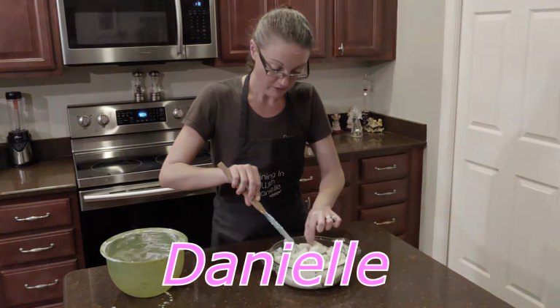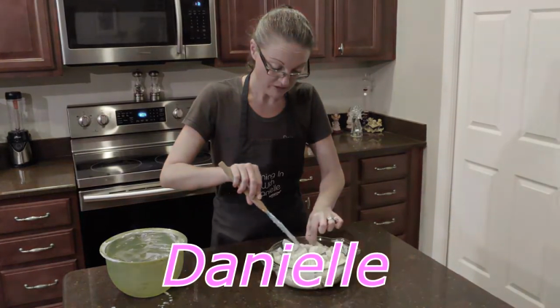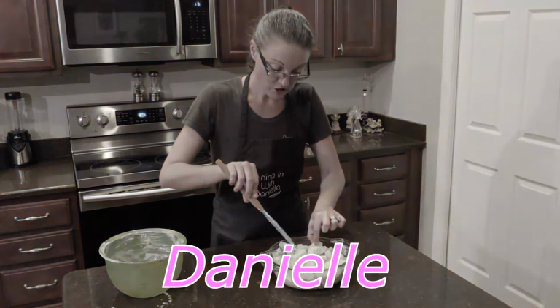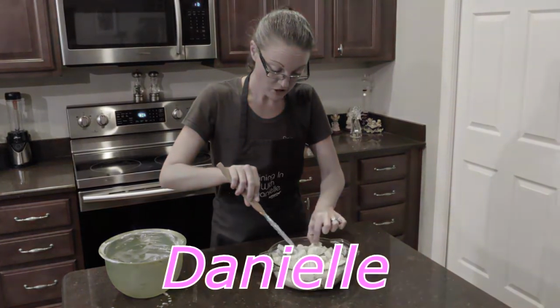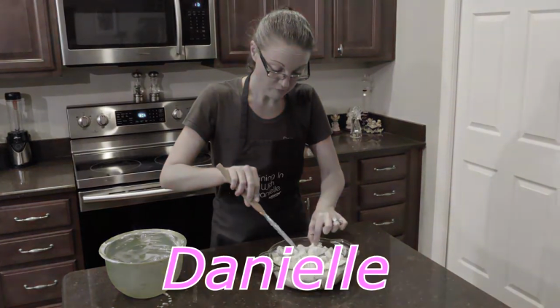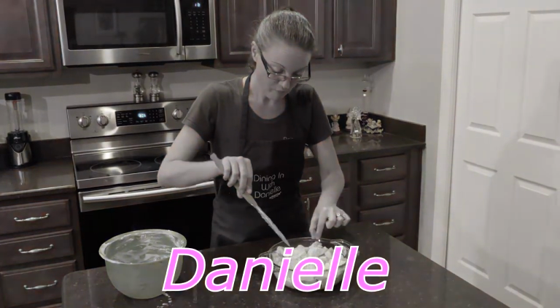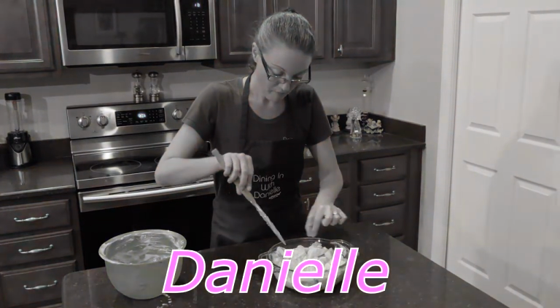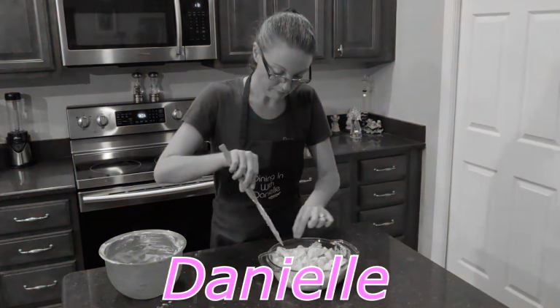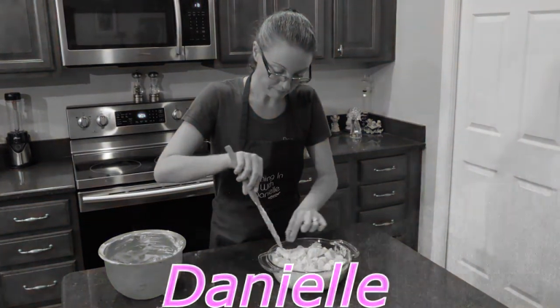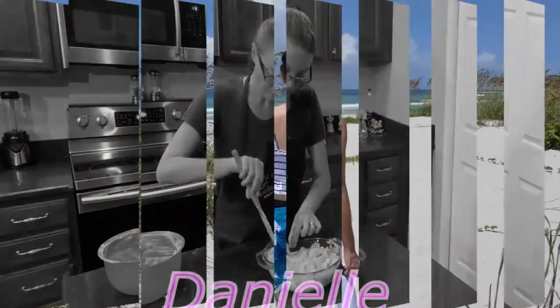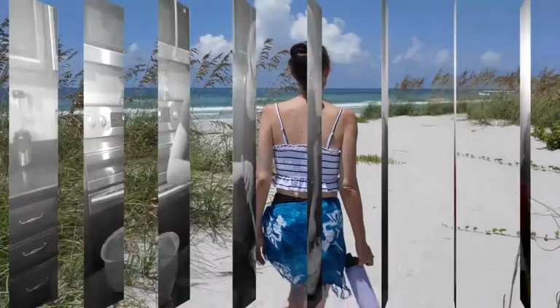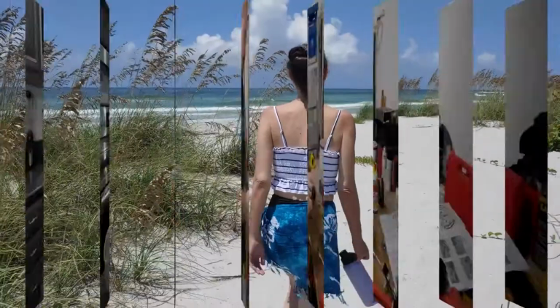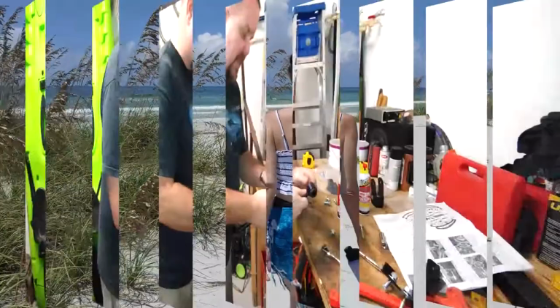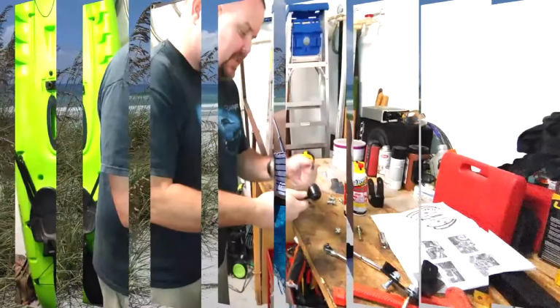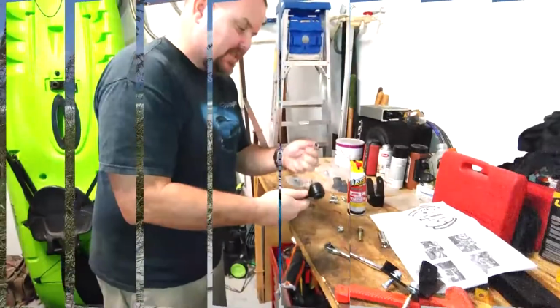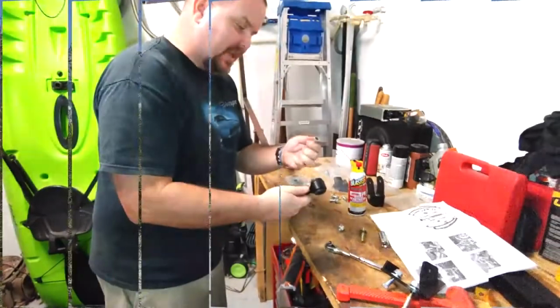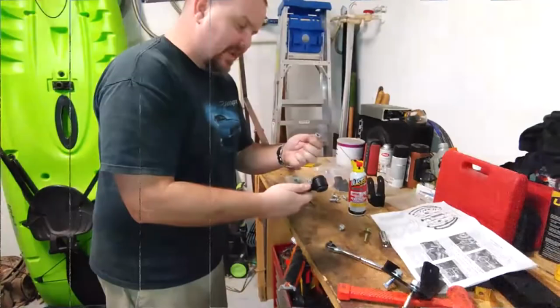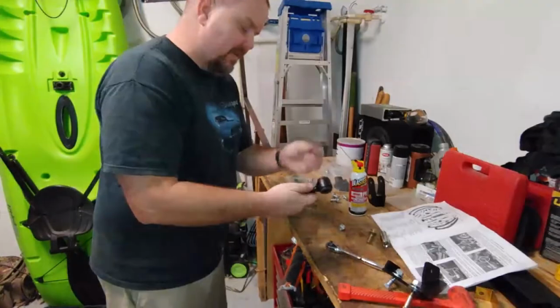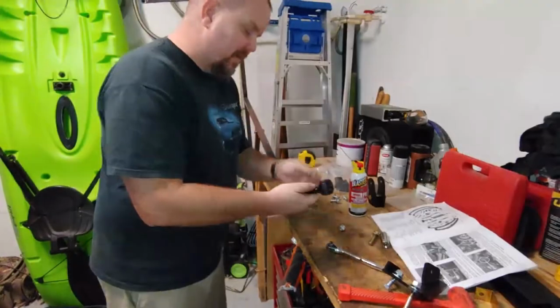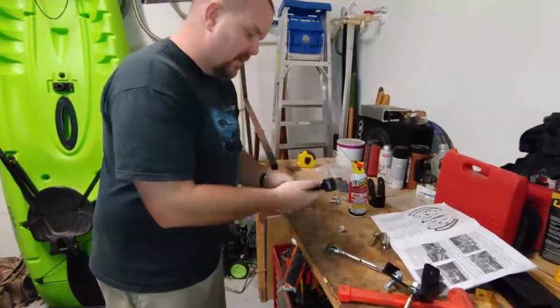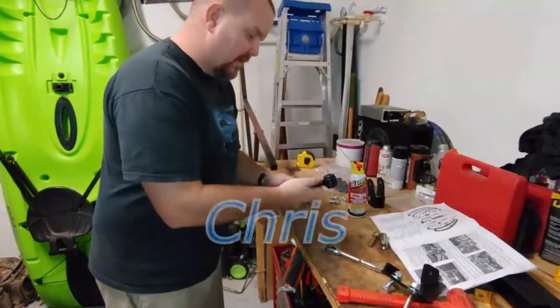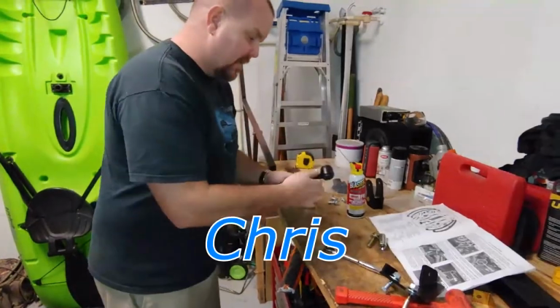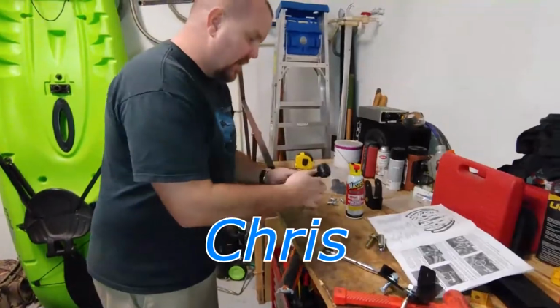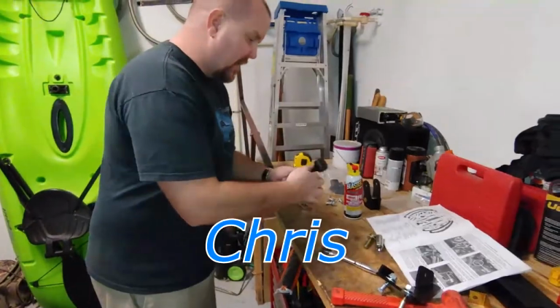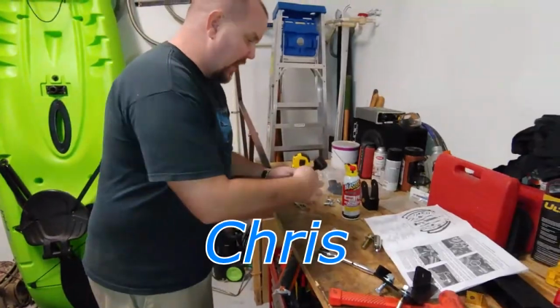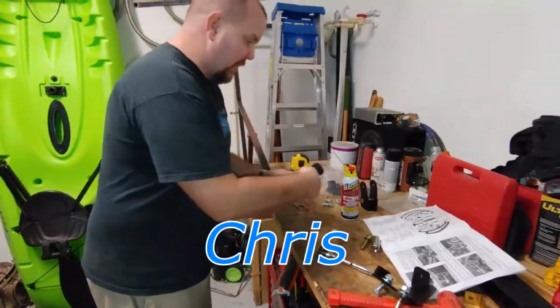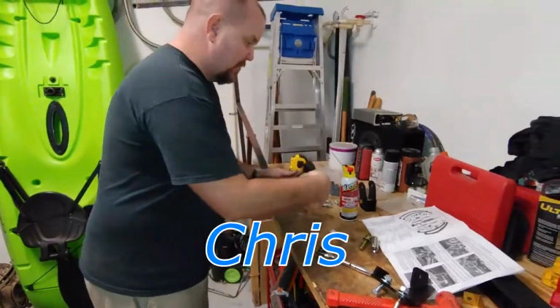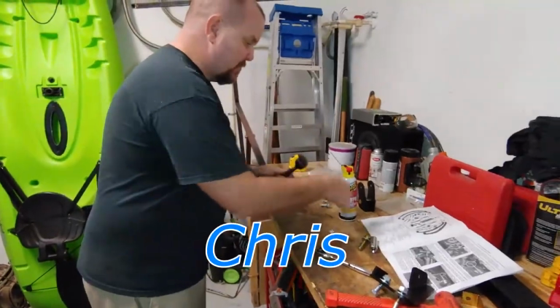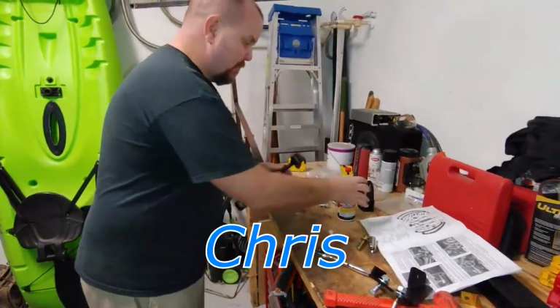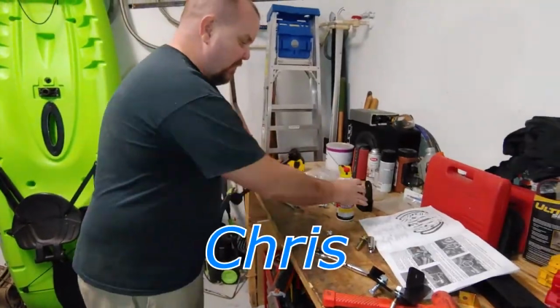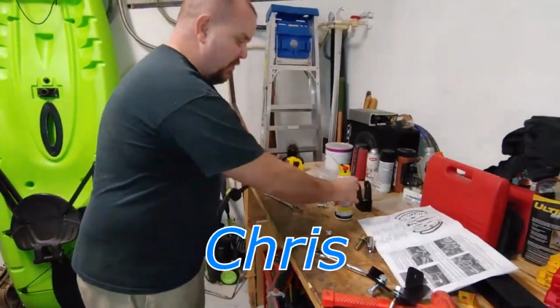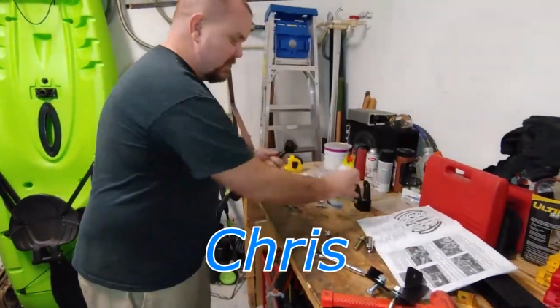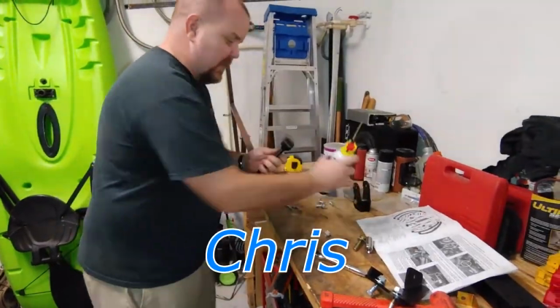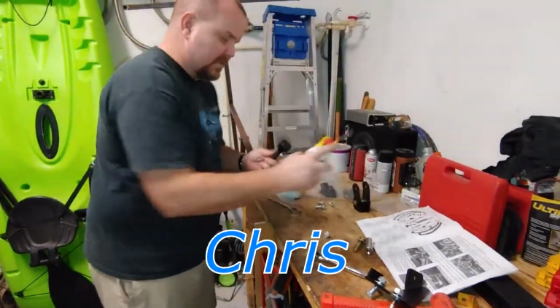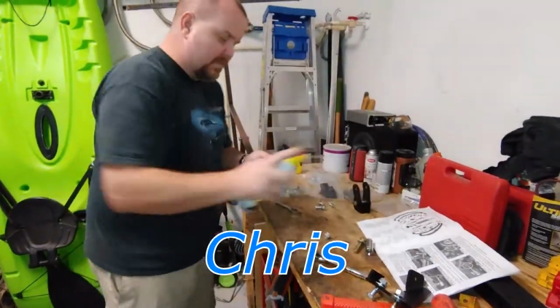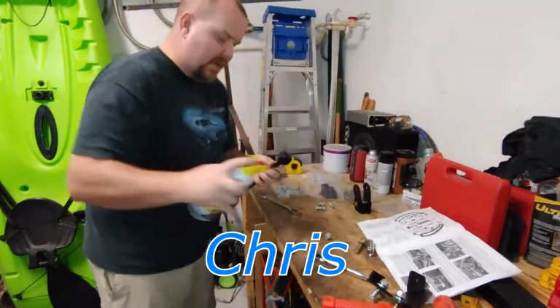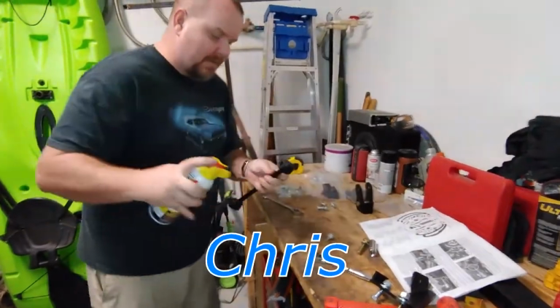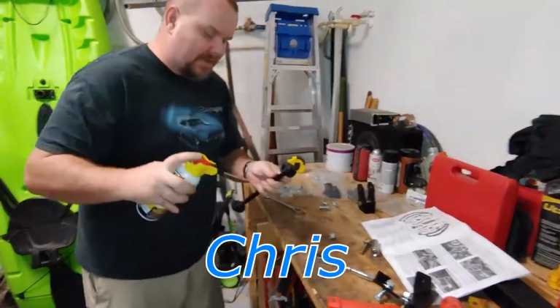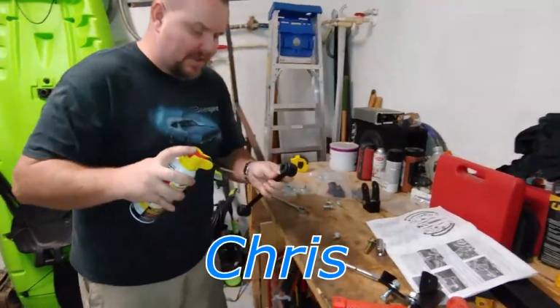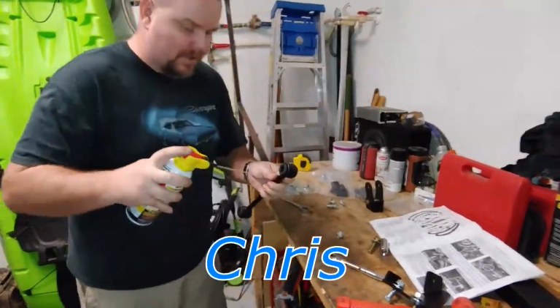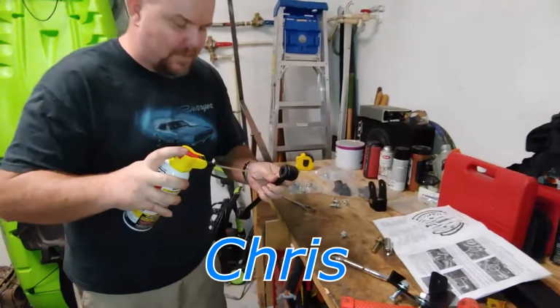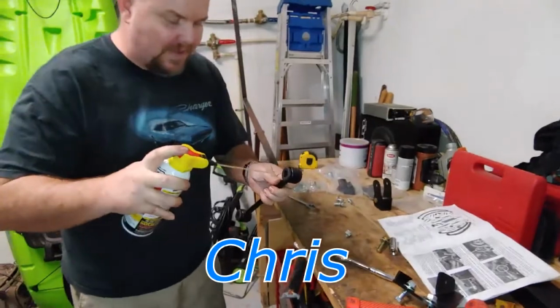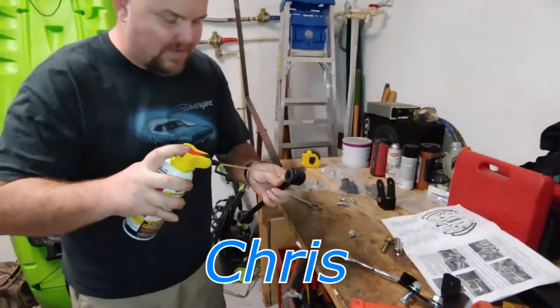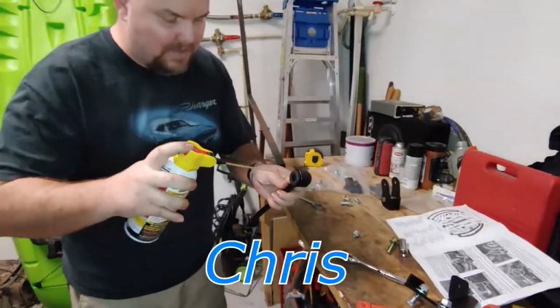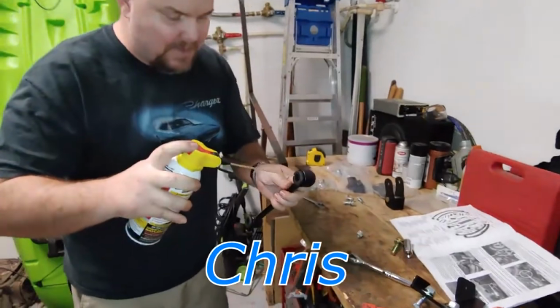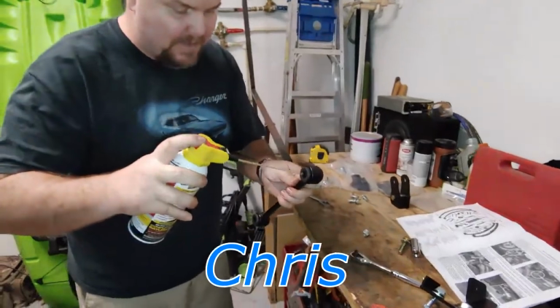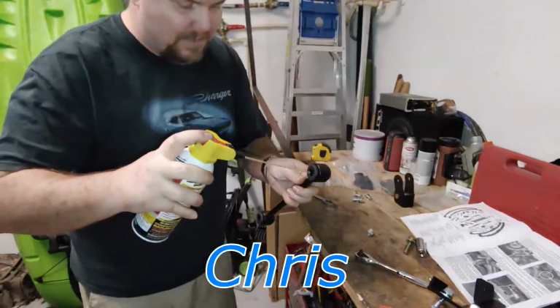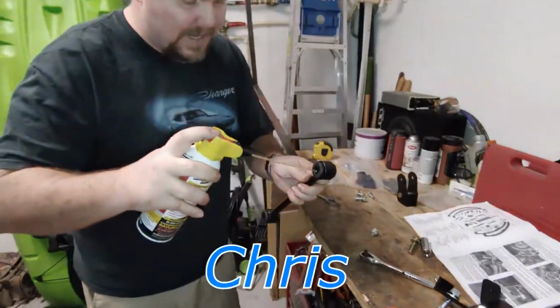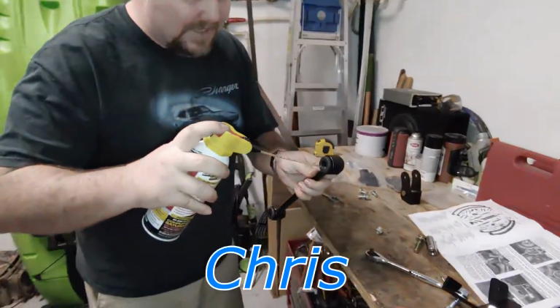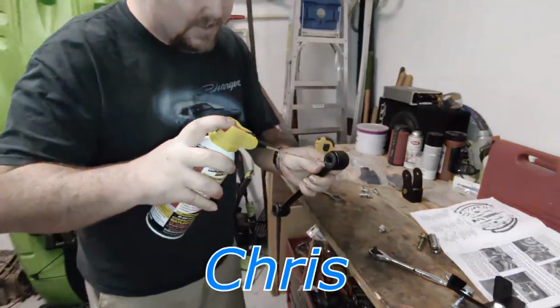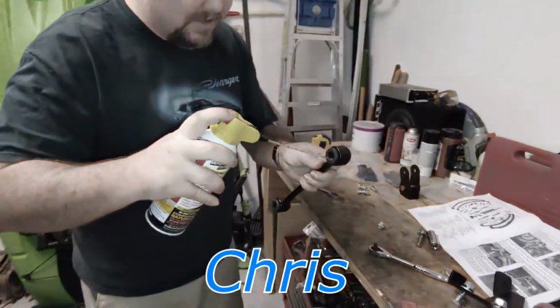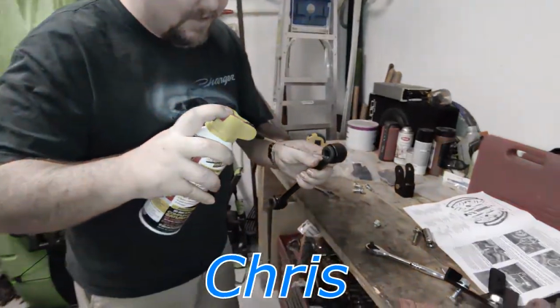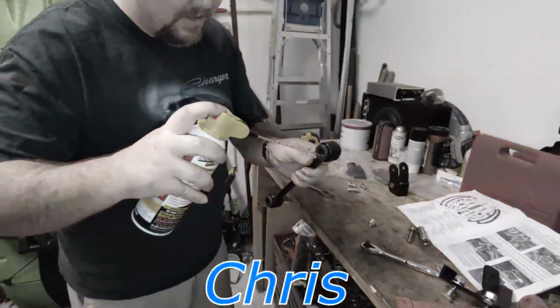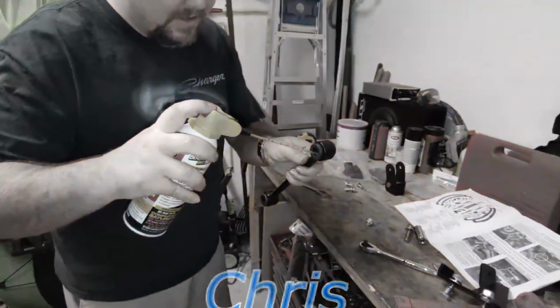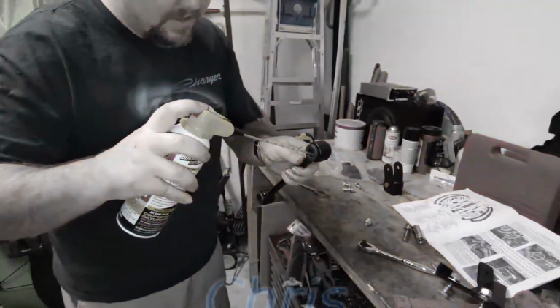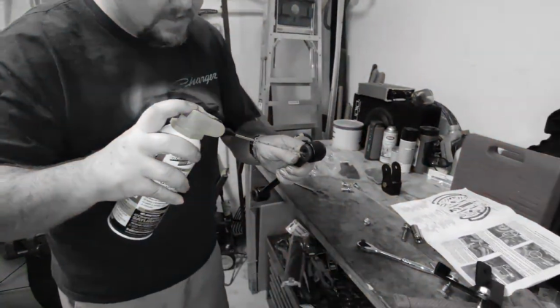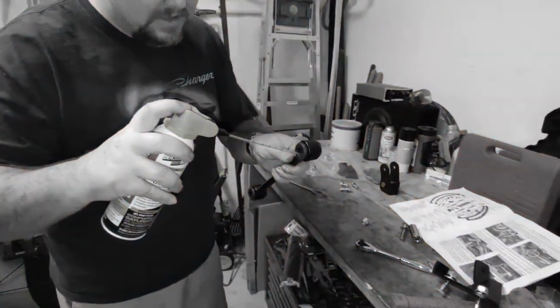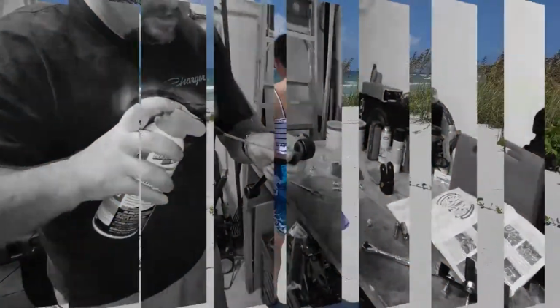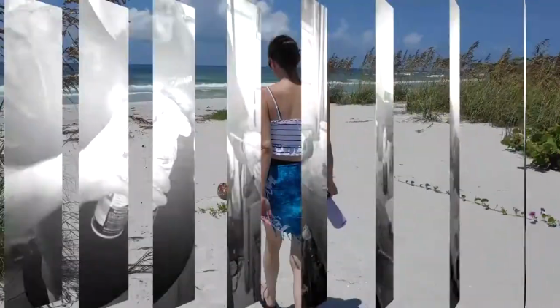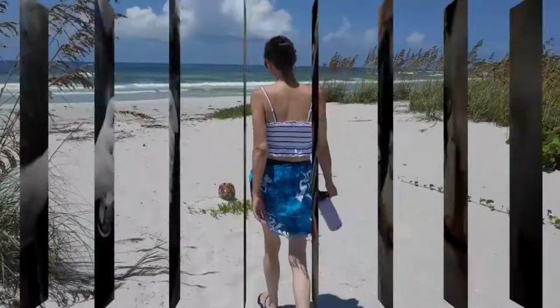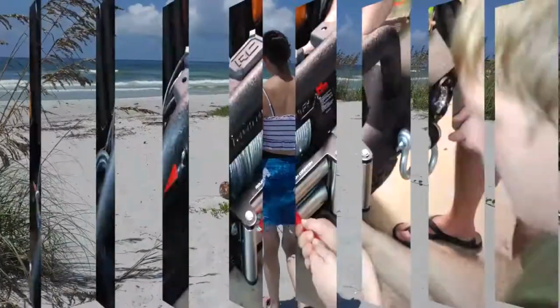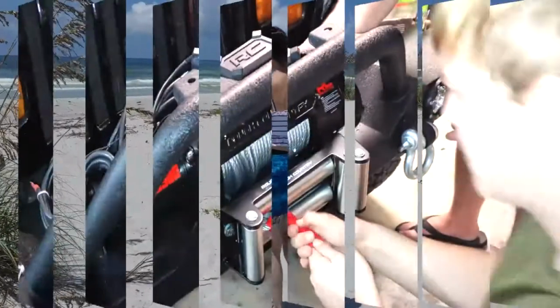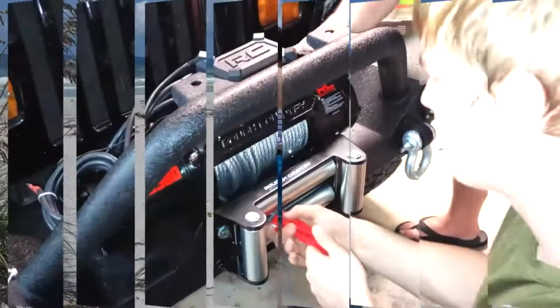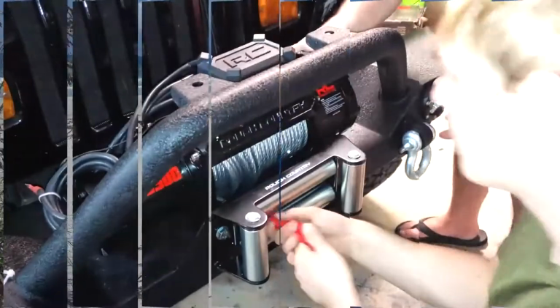So to get this in, first I spray it with a little PB Blaster to lube up the tube.